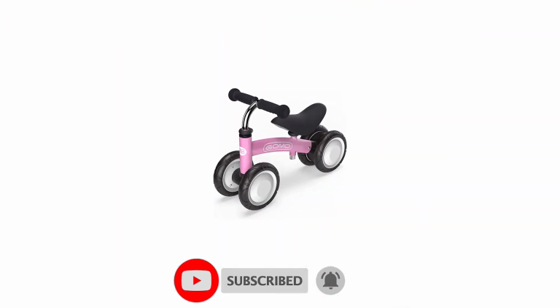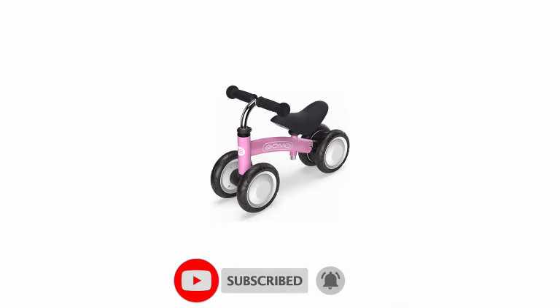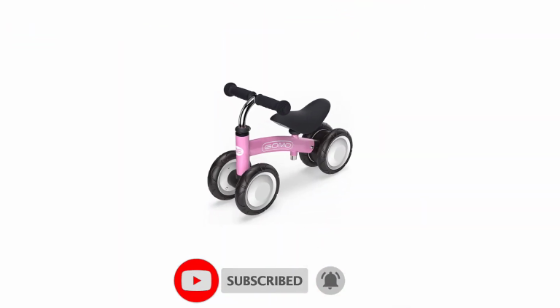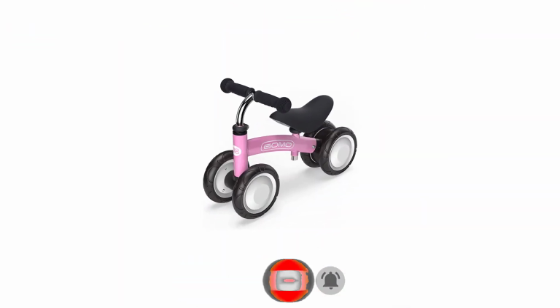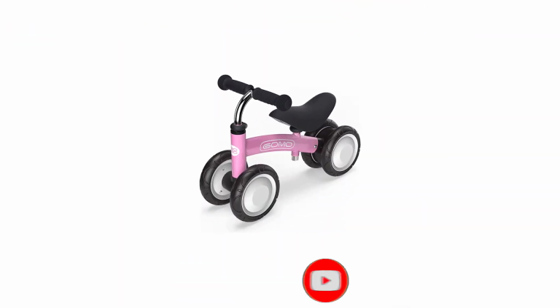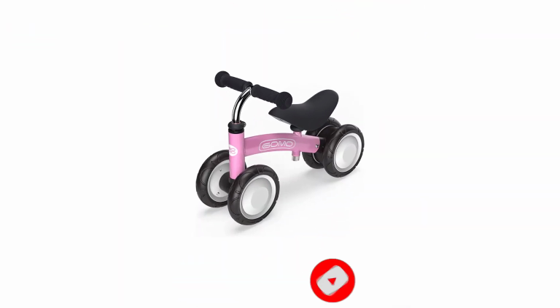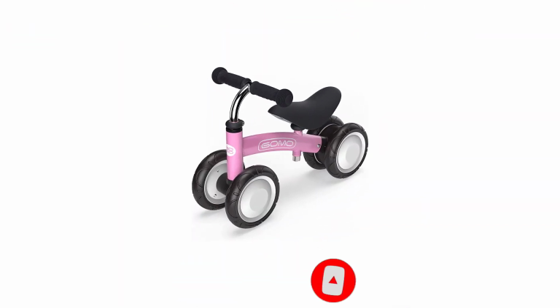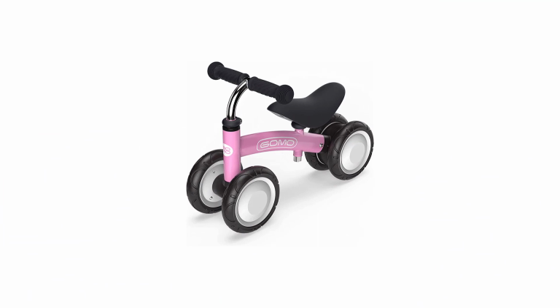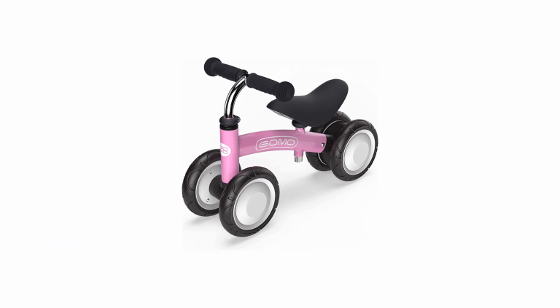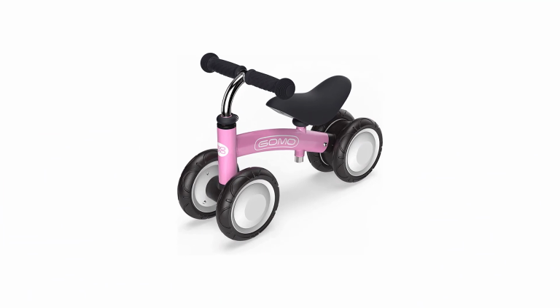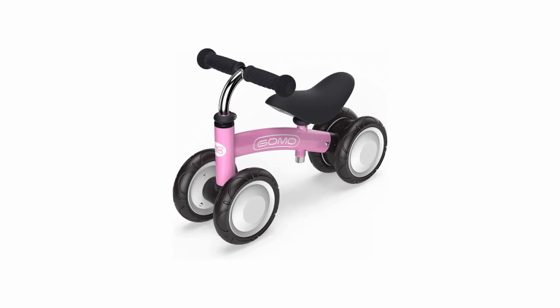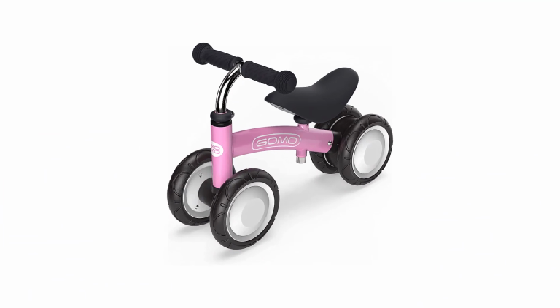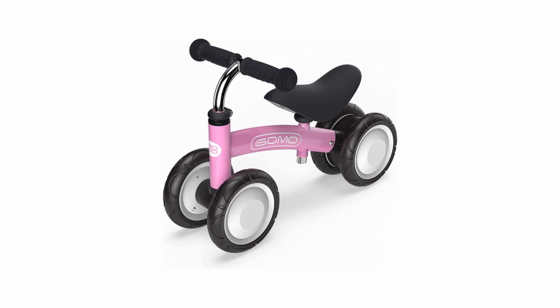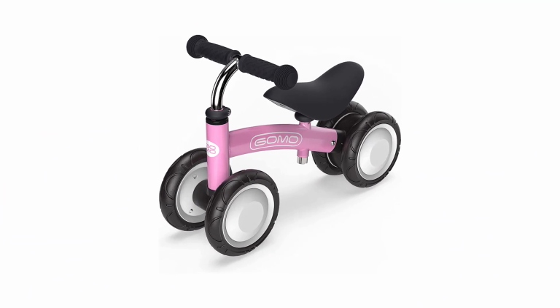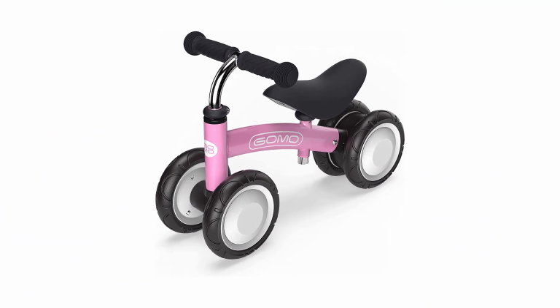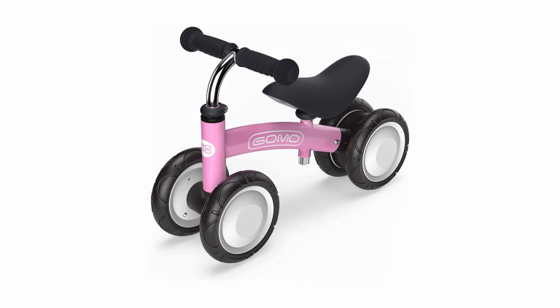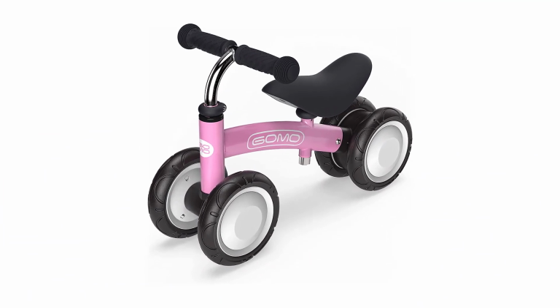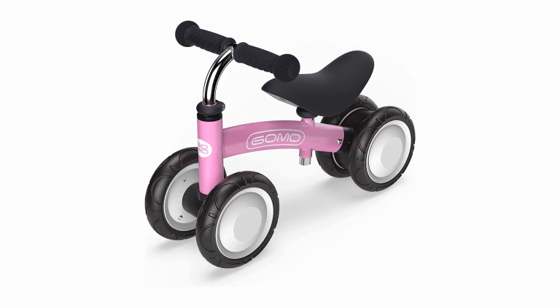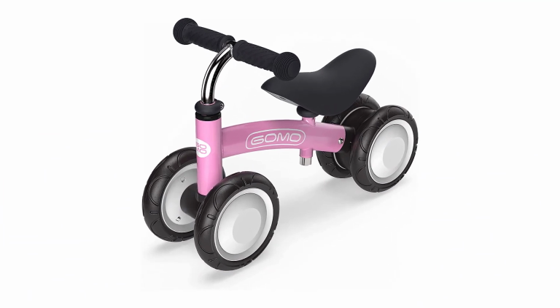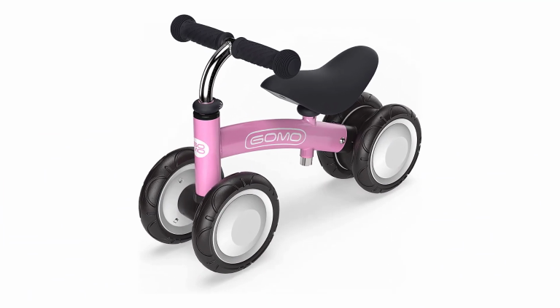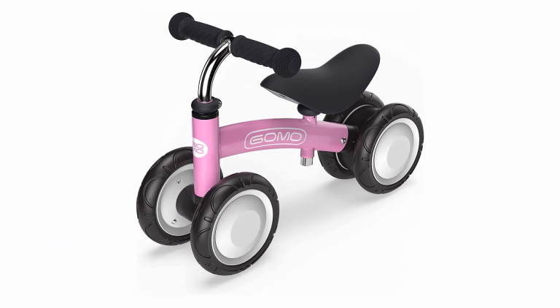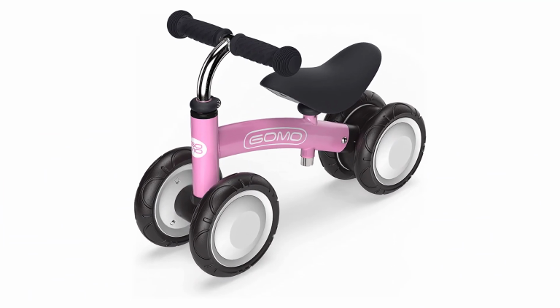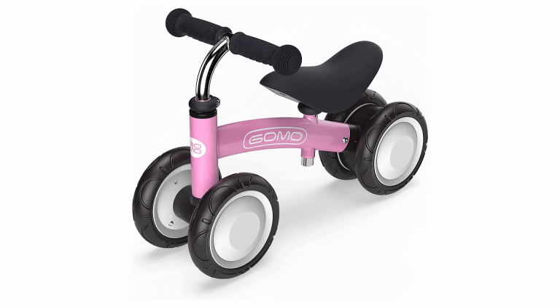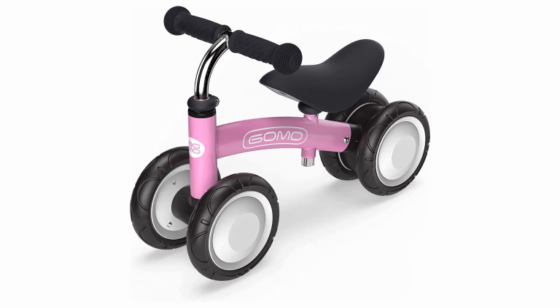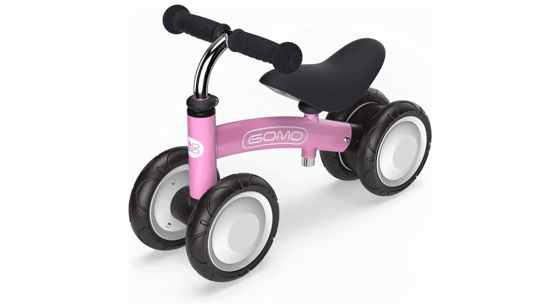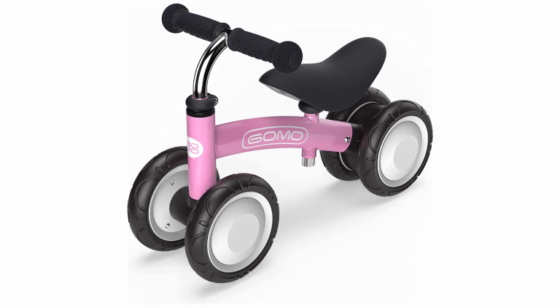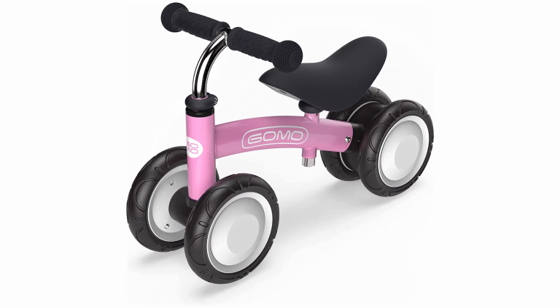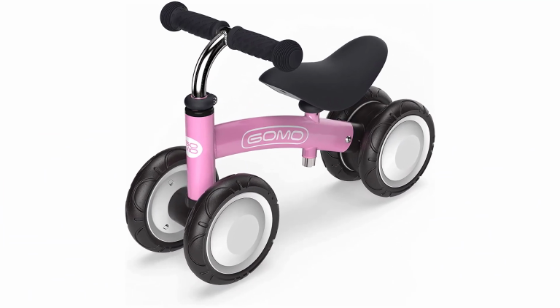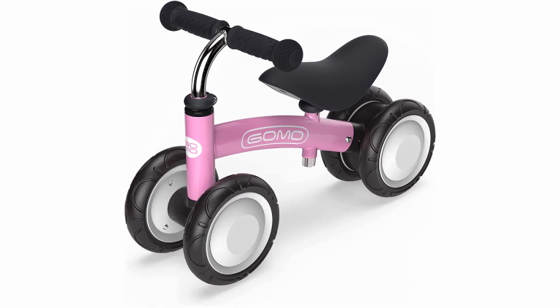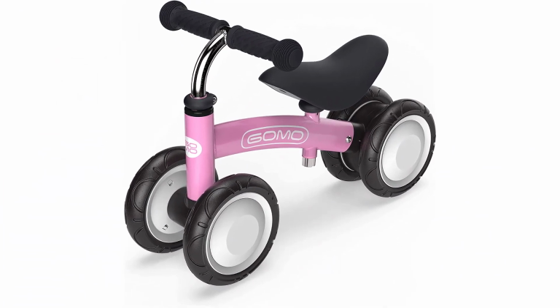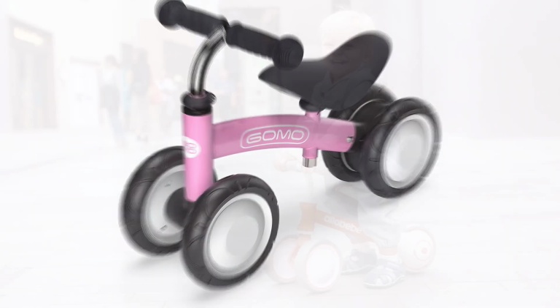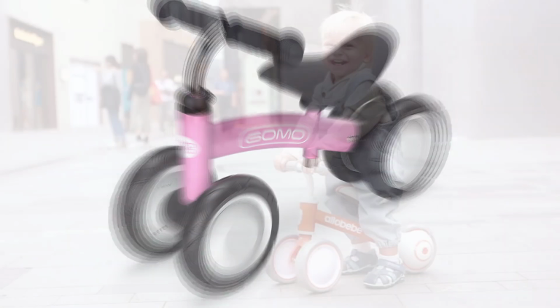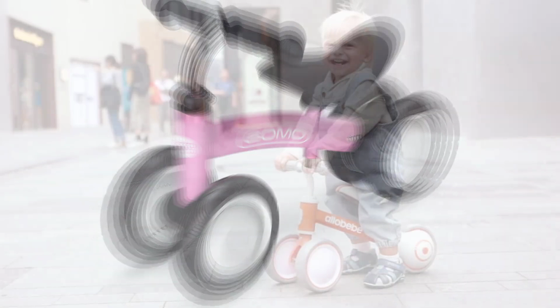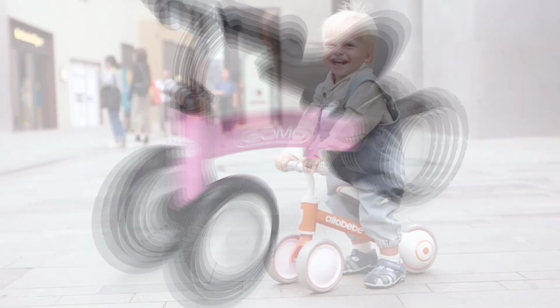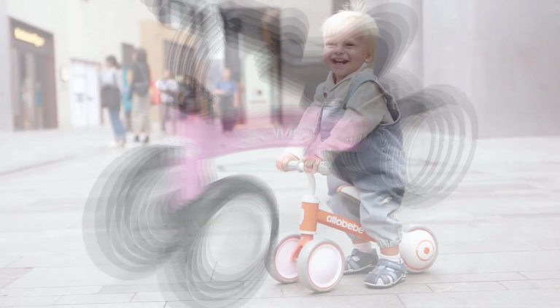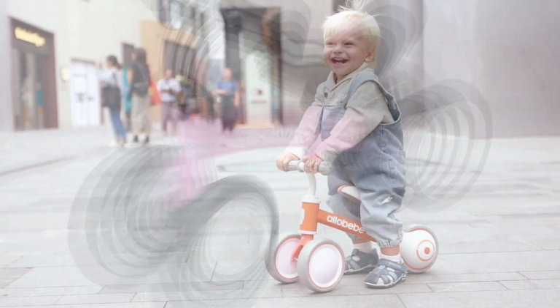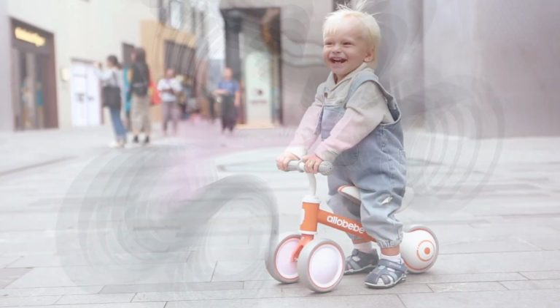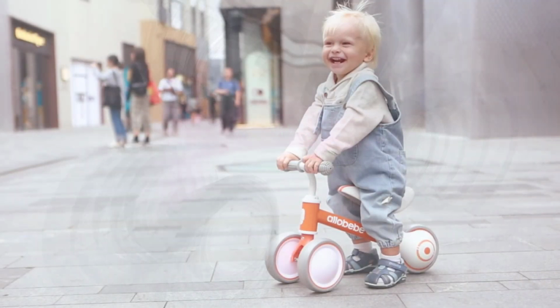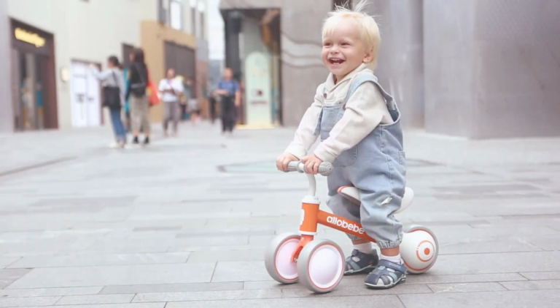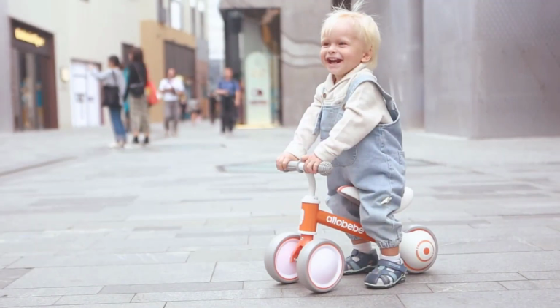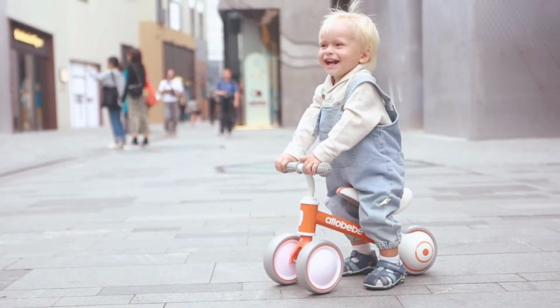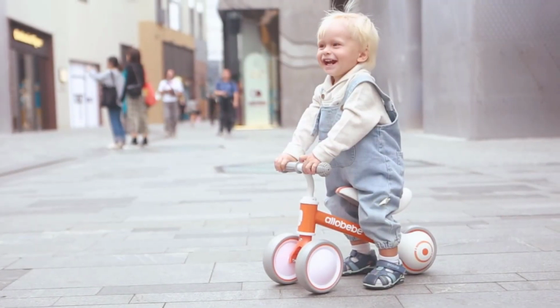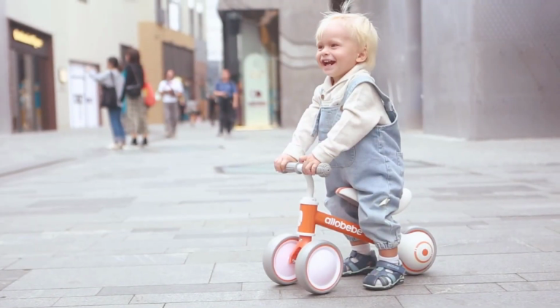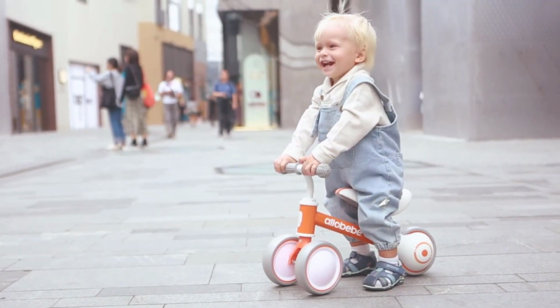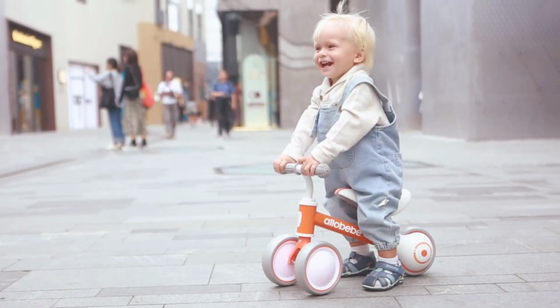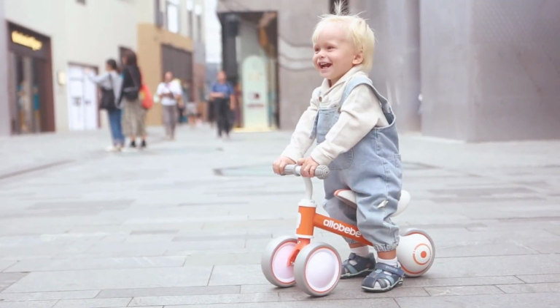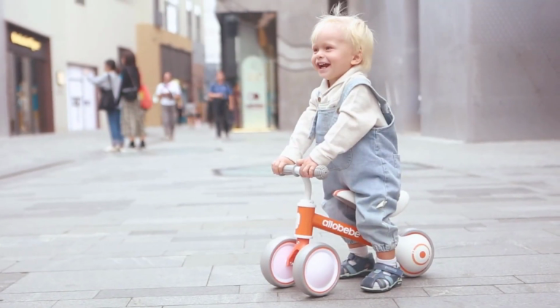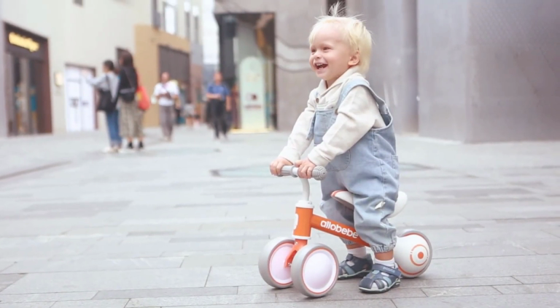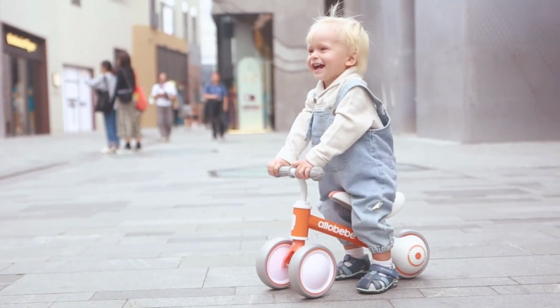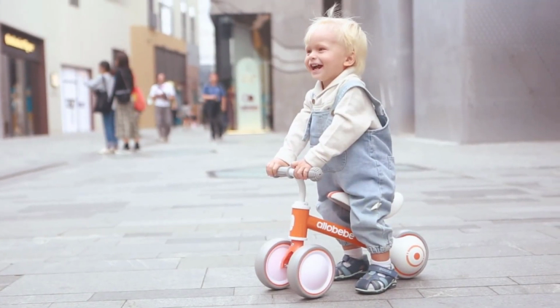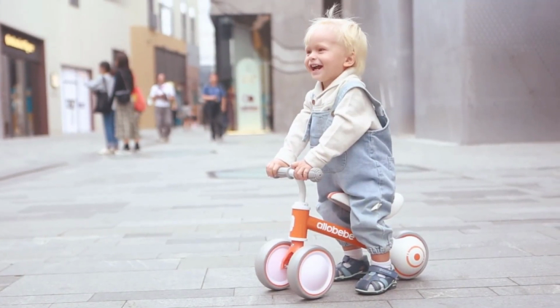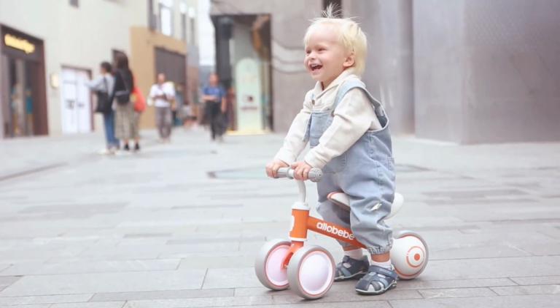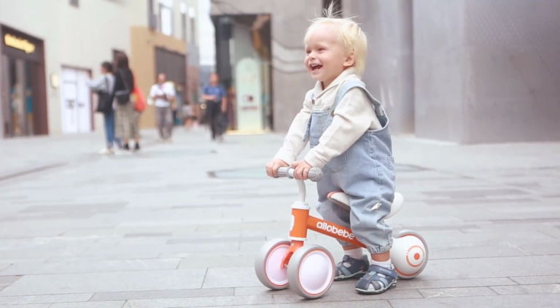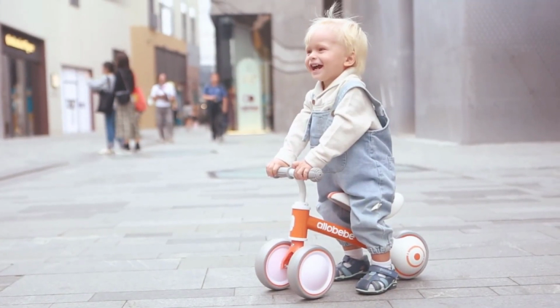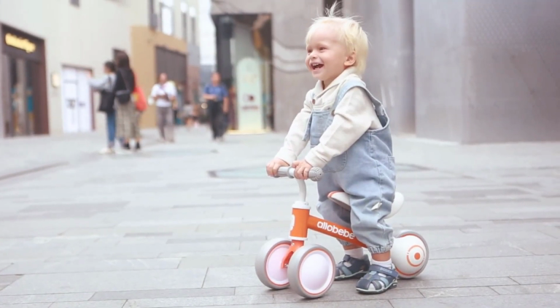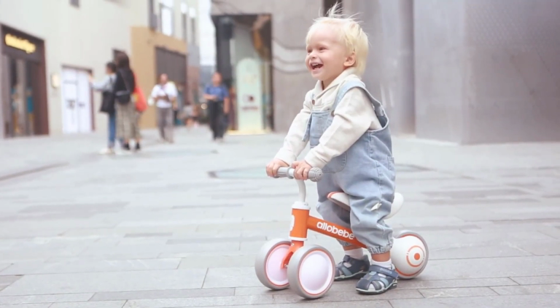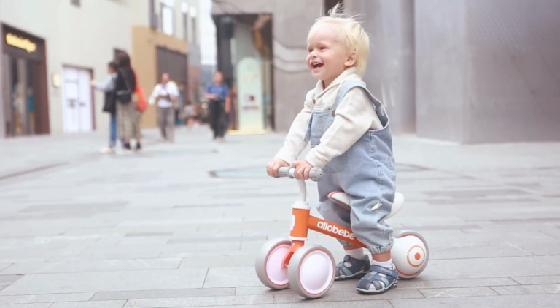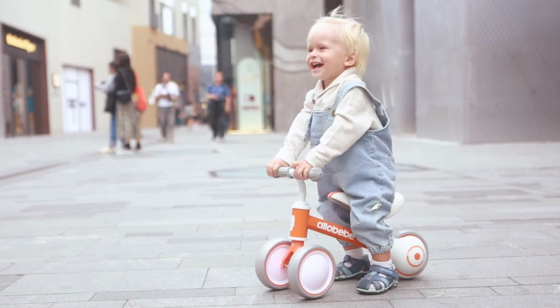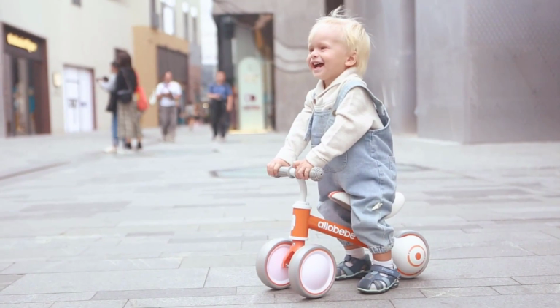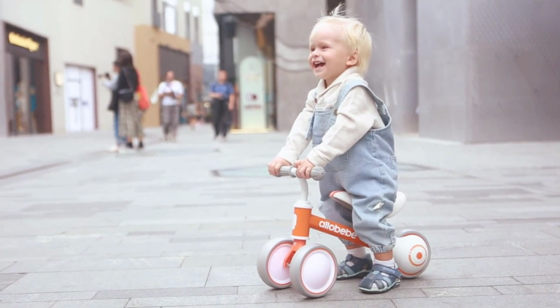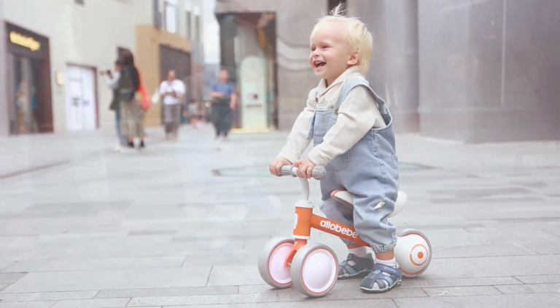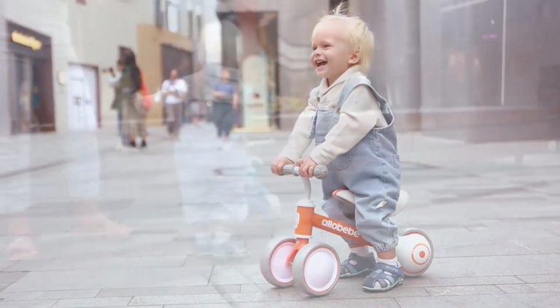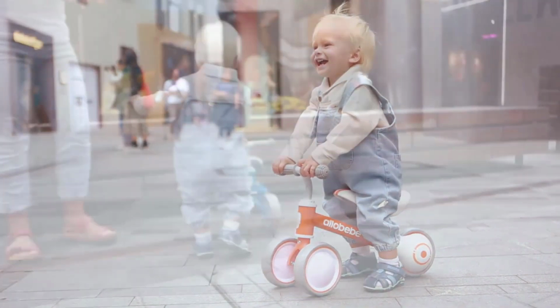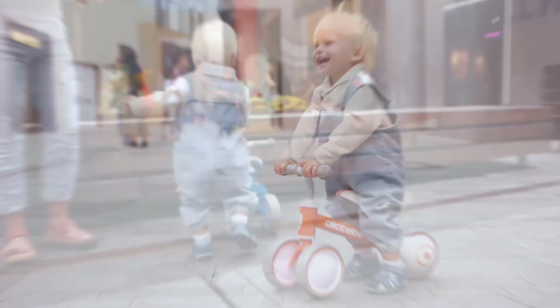Thanks for watching our Top 5 Ride-On Toy Picks from Amazon. Don't forget to like, comment, and subscribe for more great product recommendations and reviews.